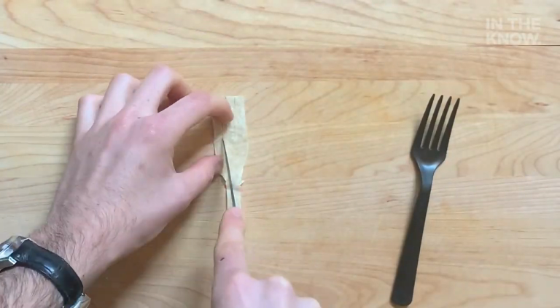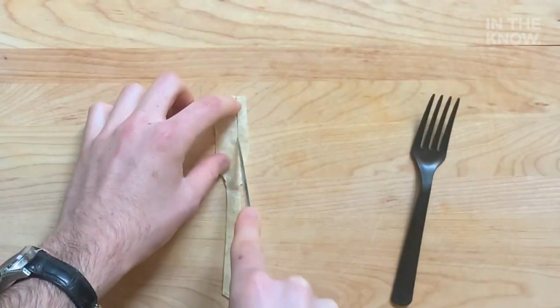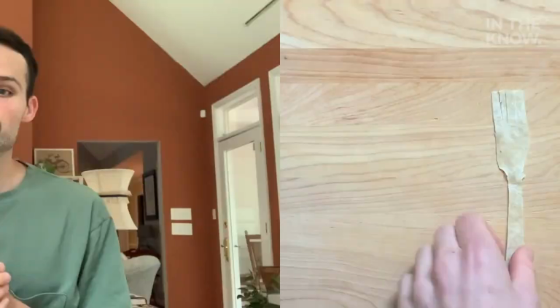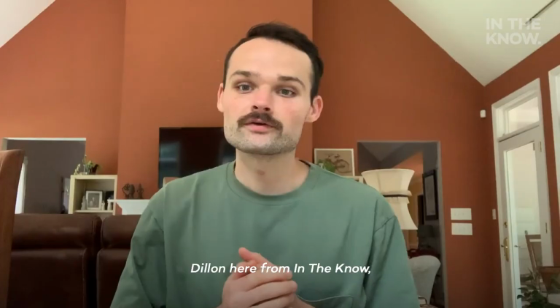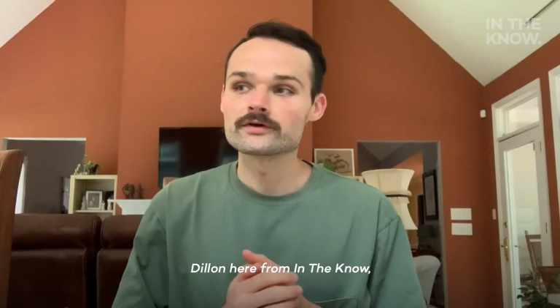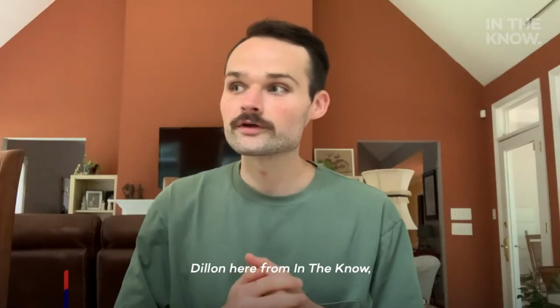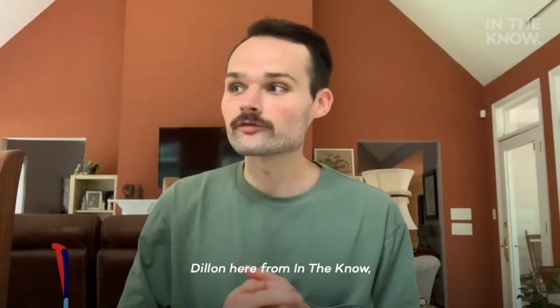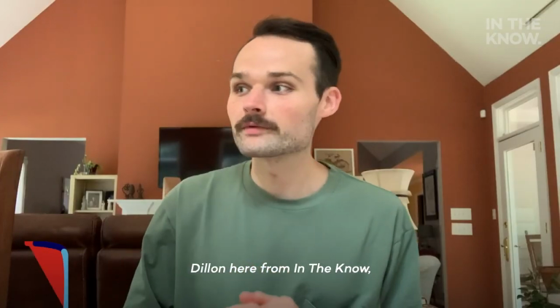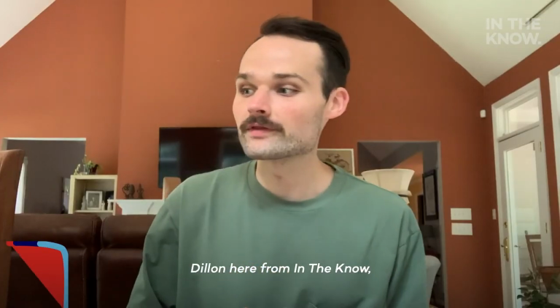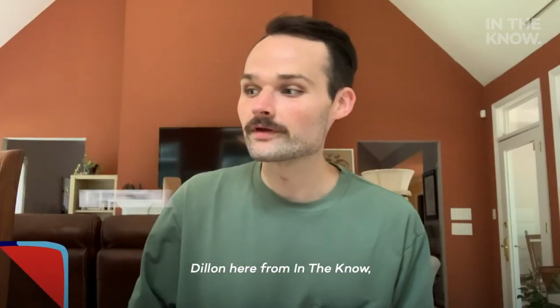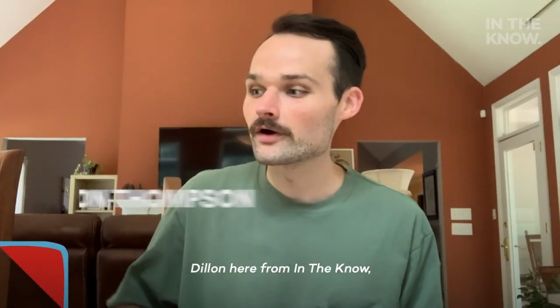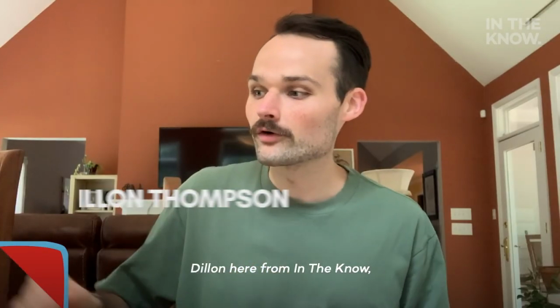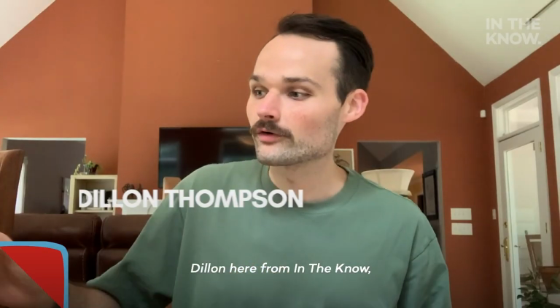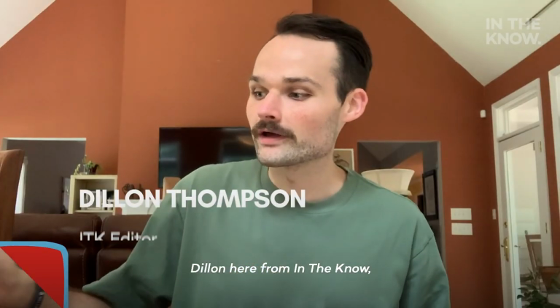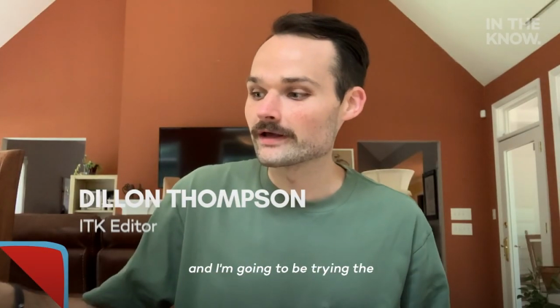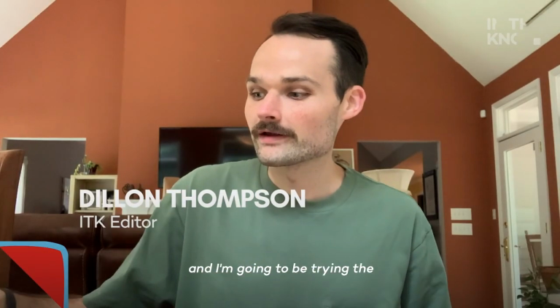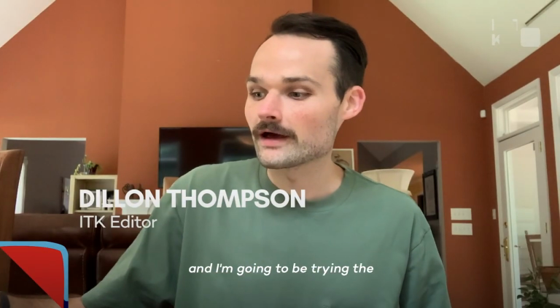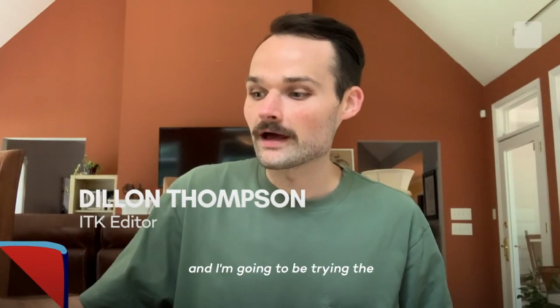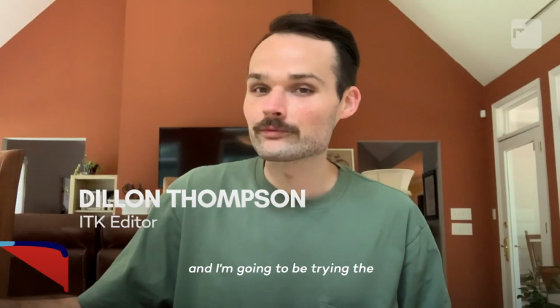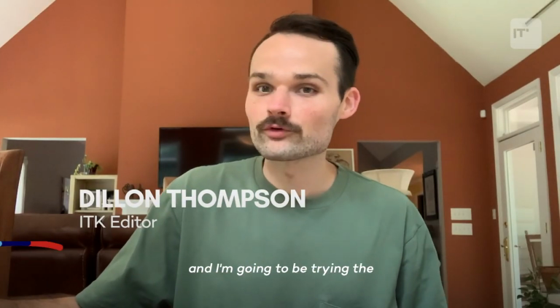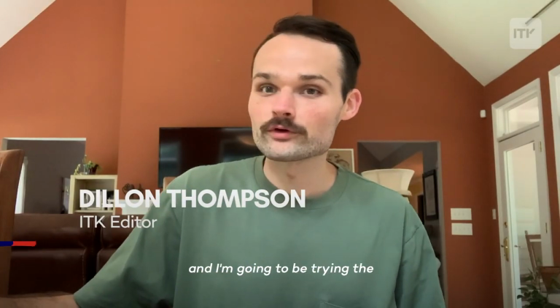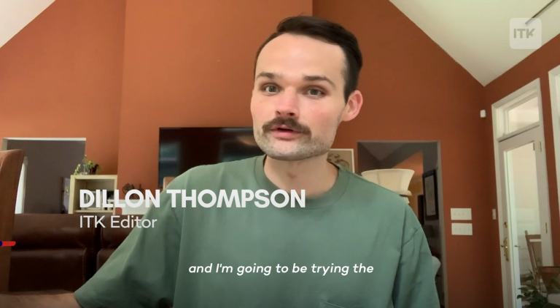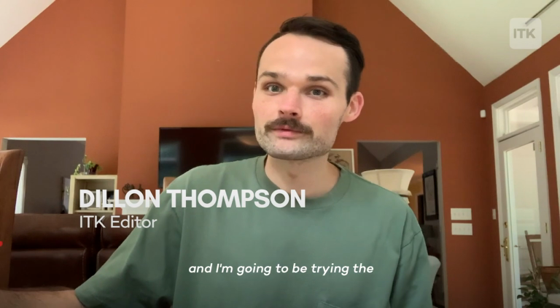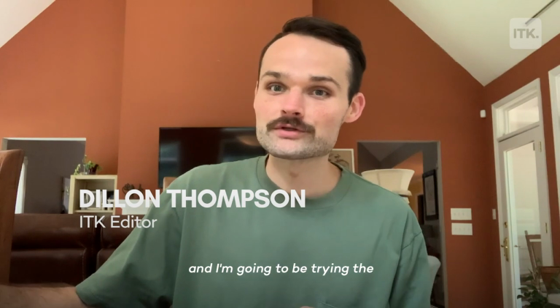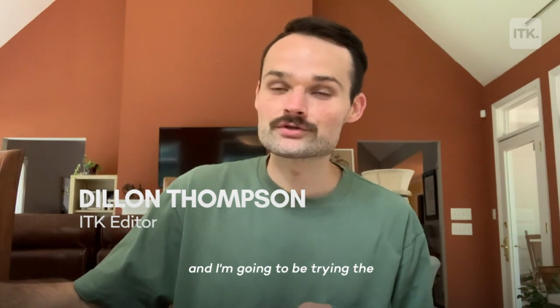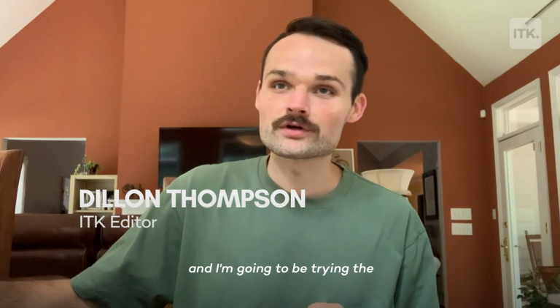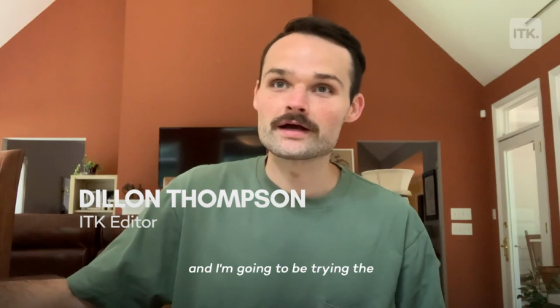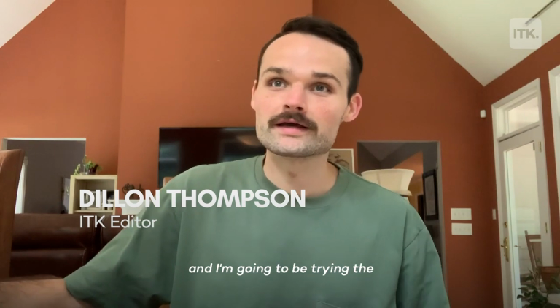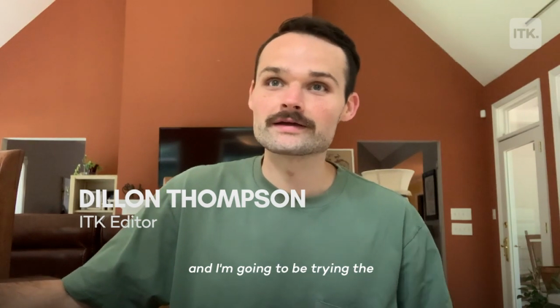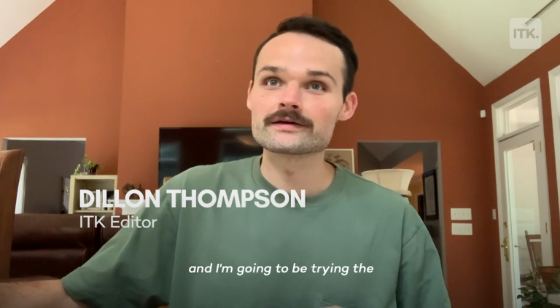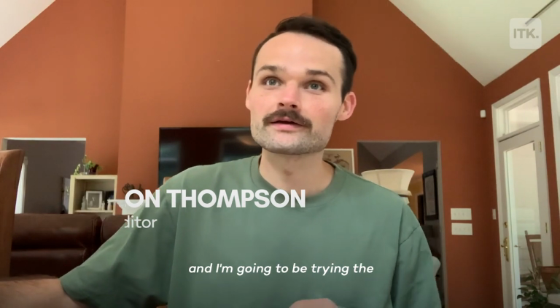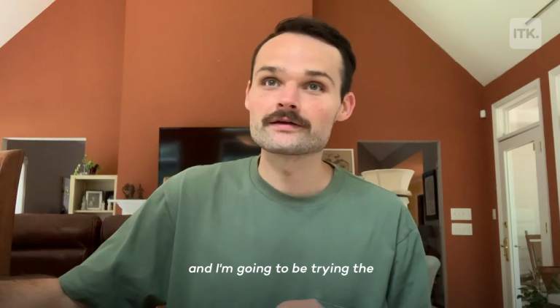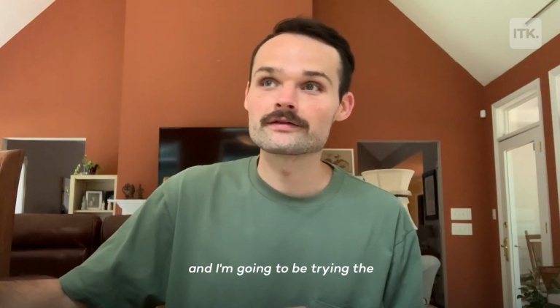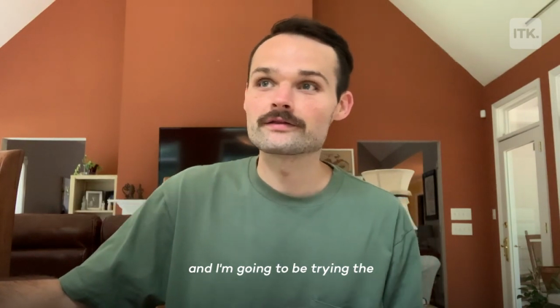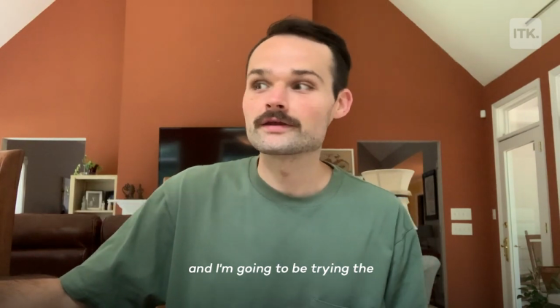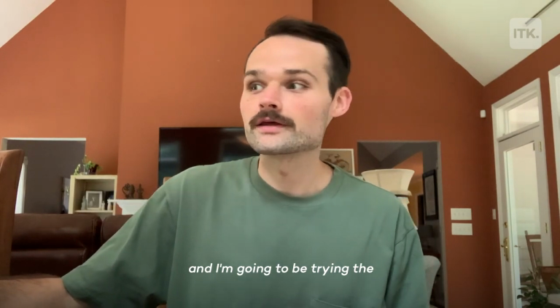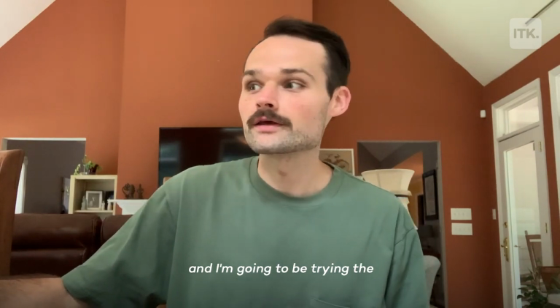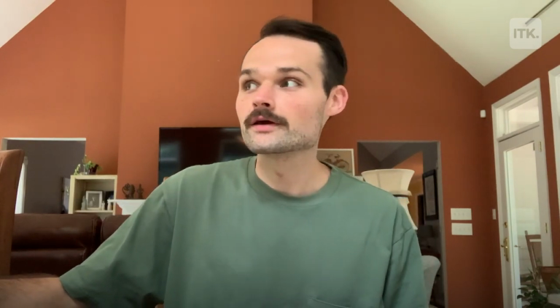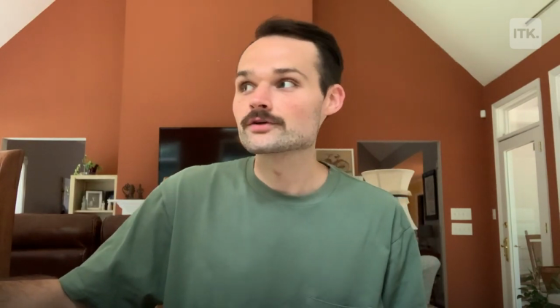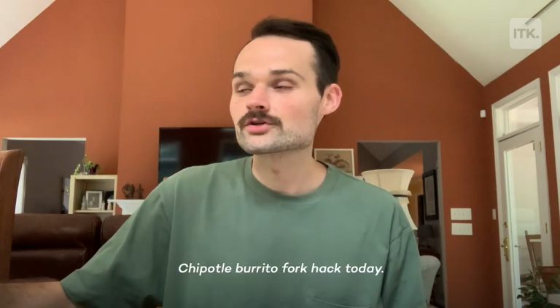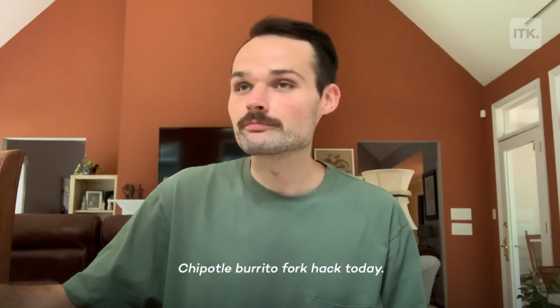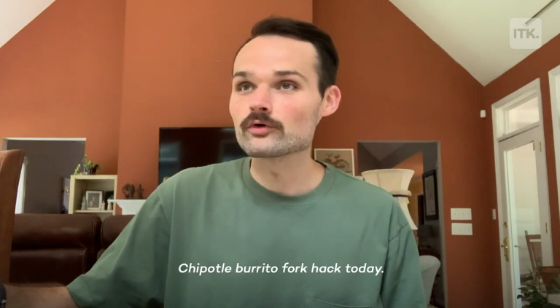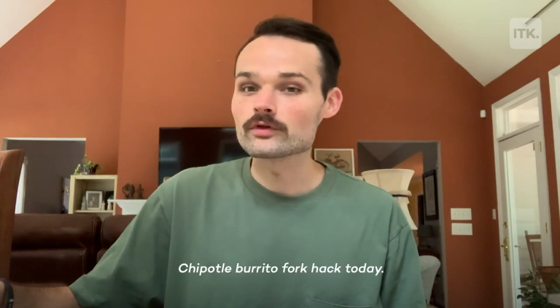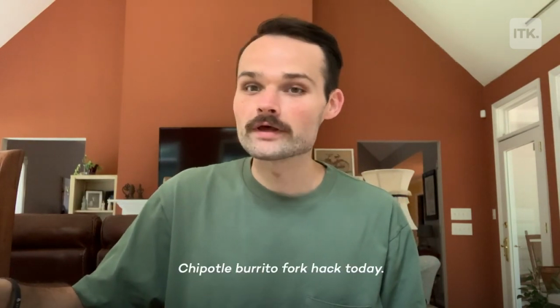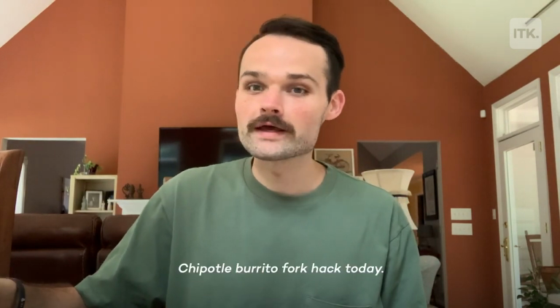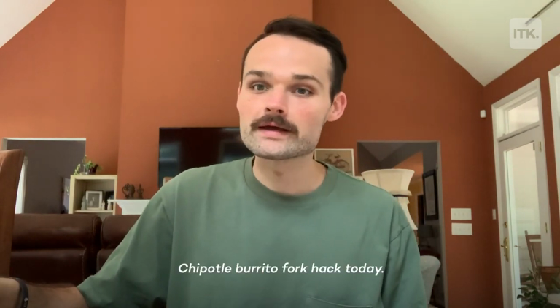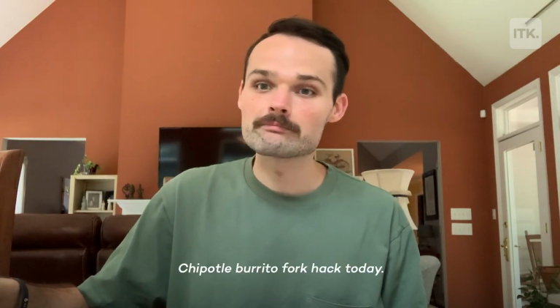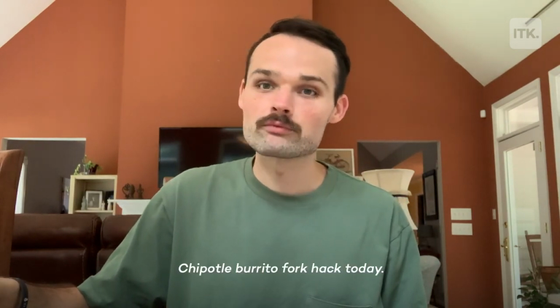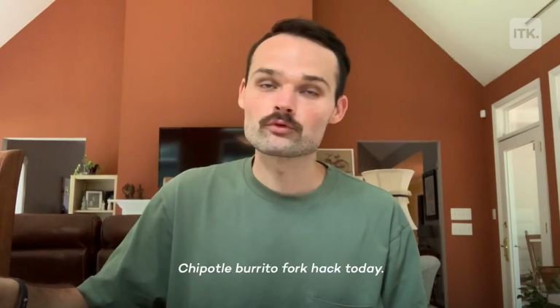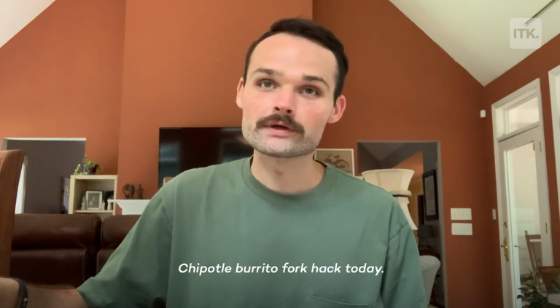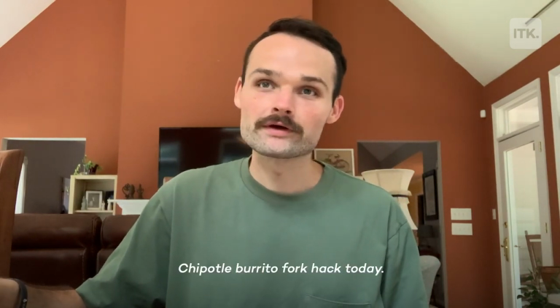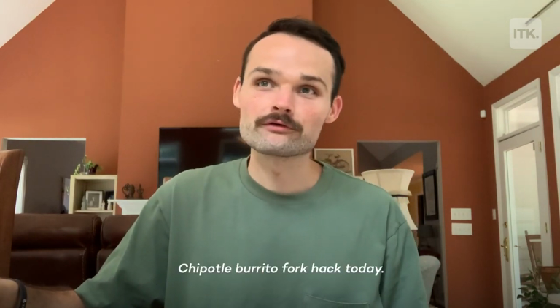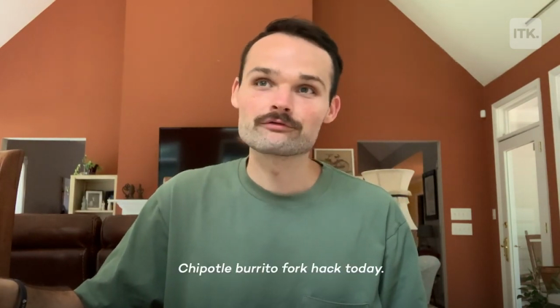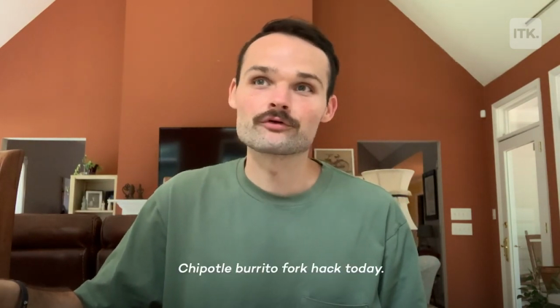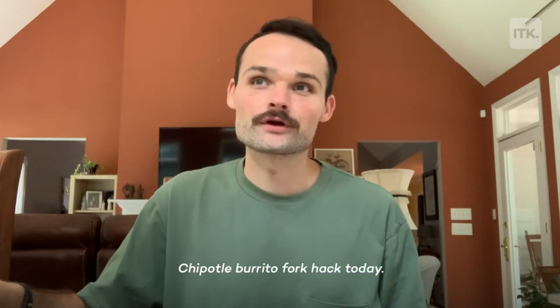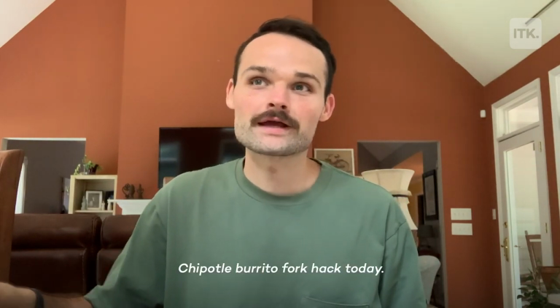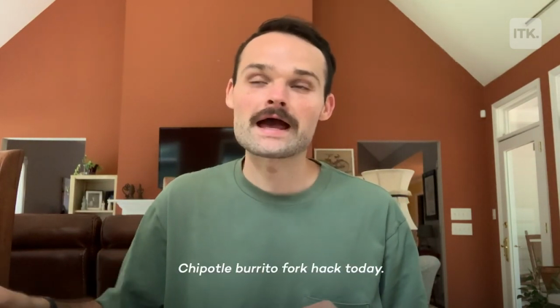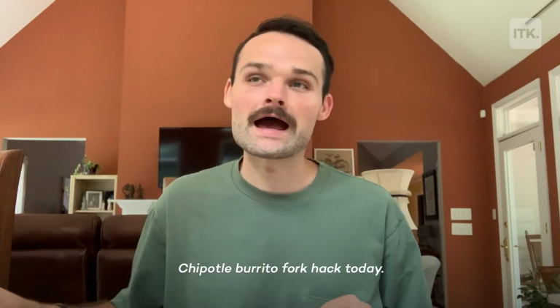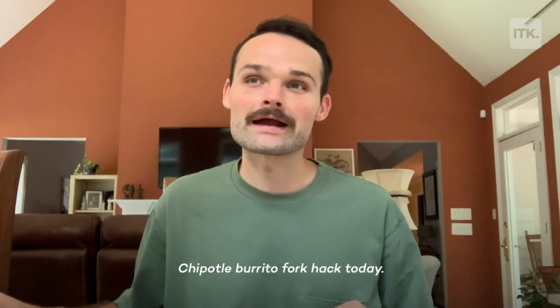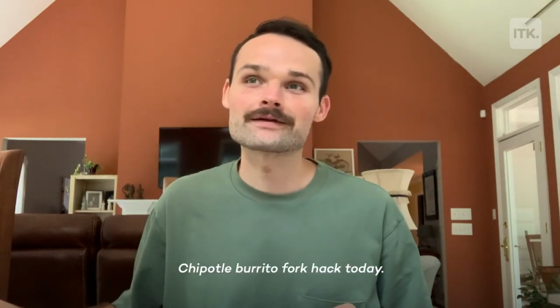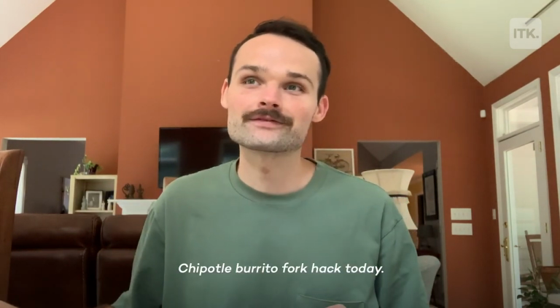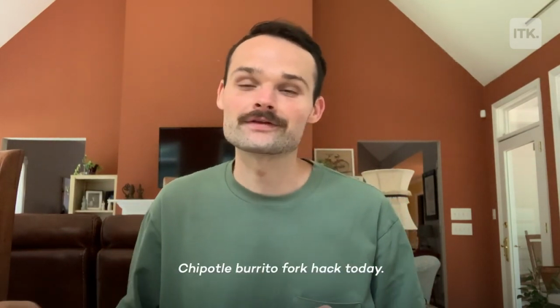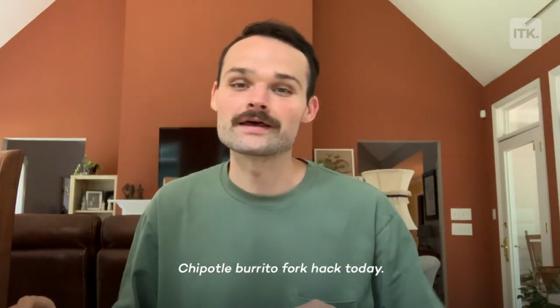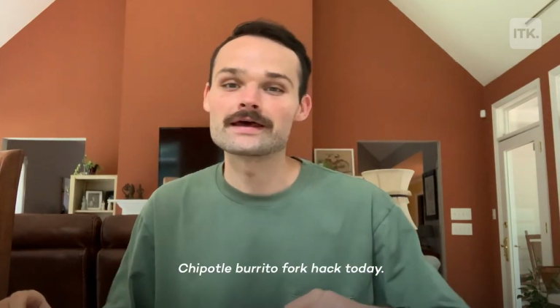Dylan here from In The Know, and I'm going to be trying the Chipotle burrito fork hack today.